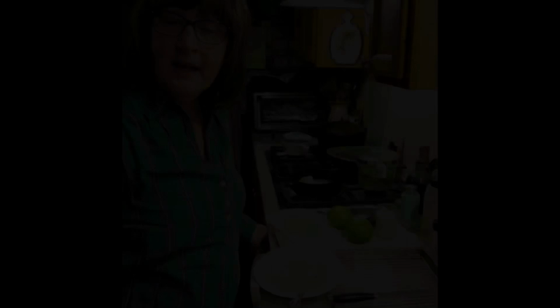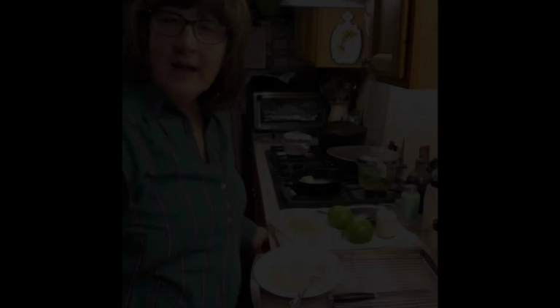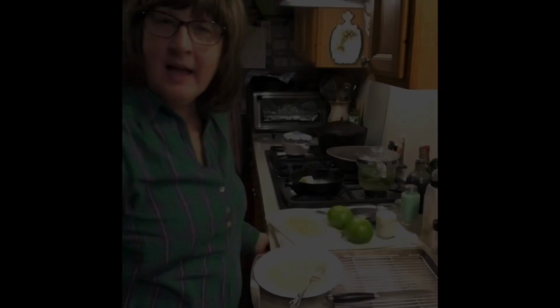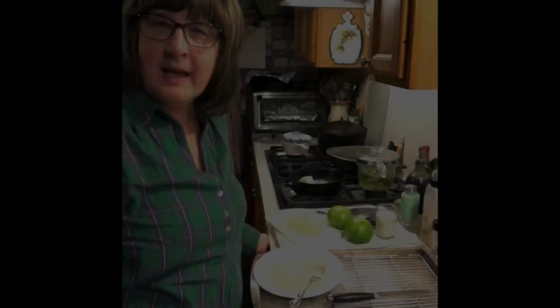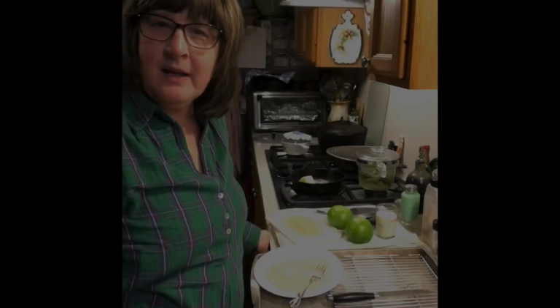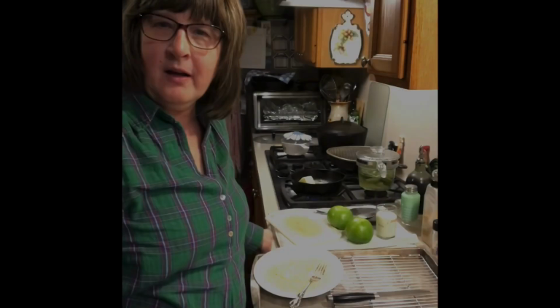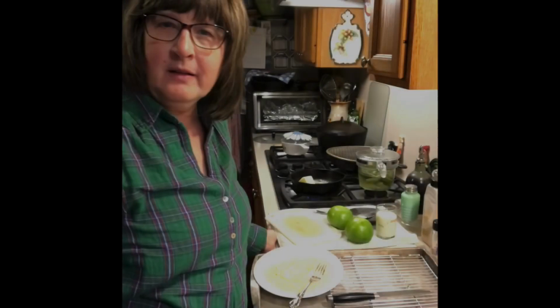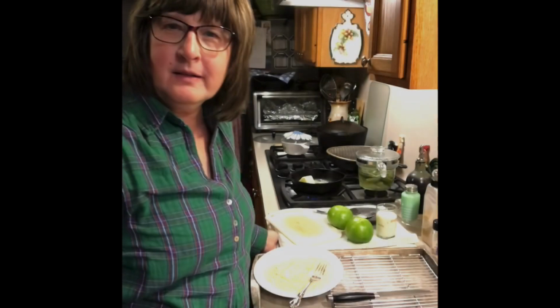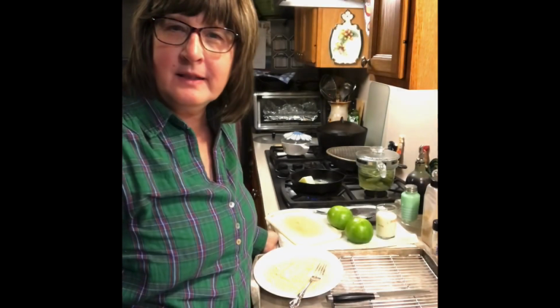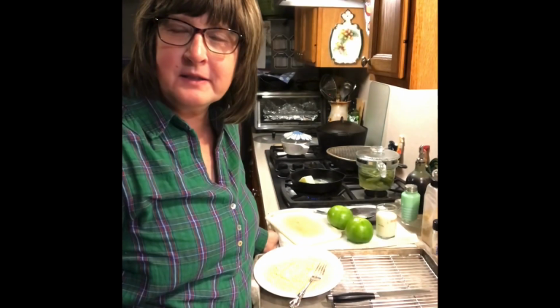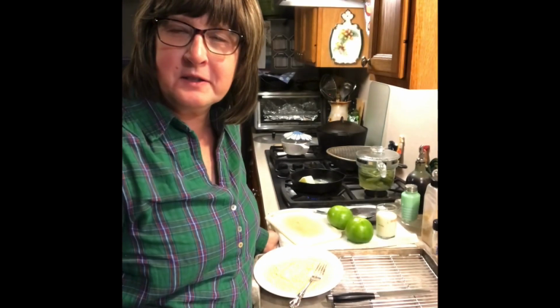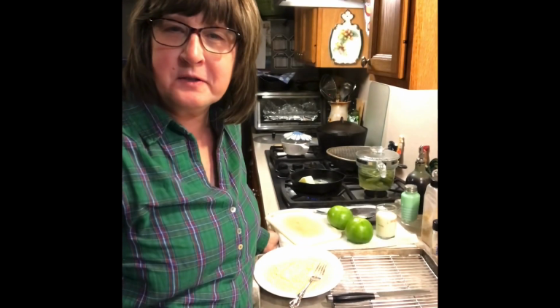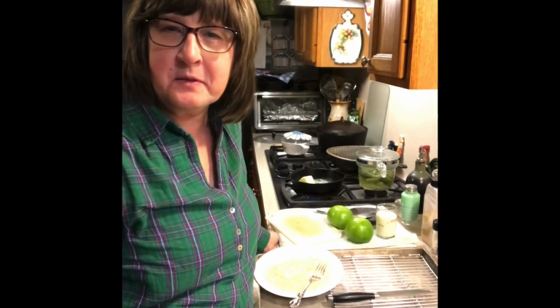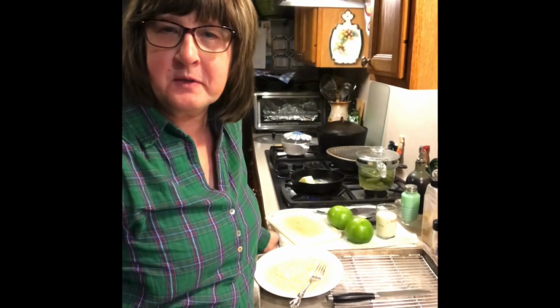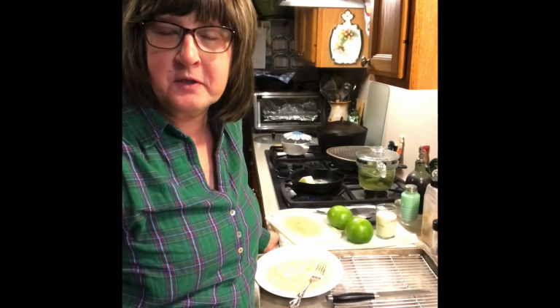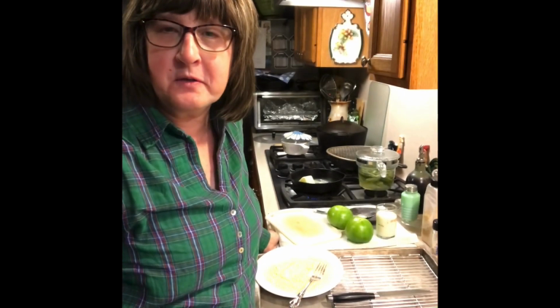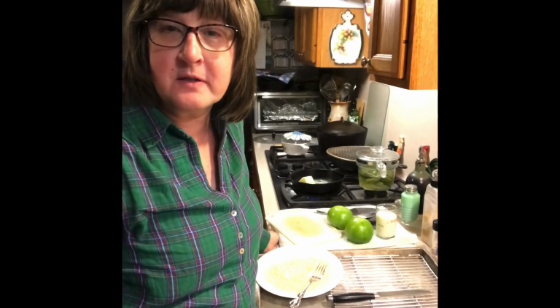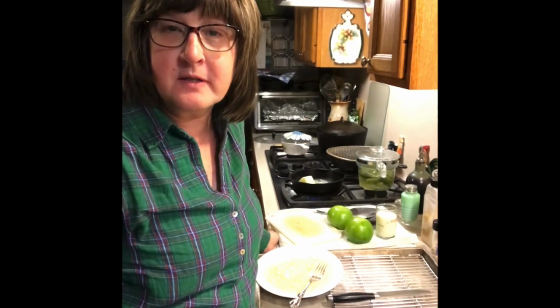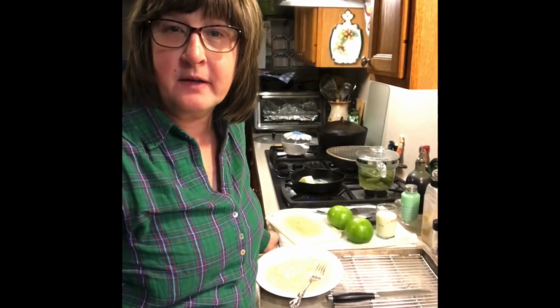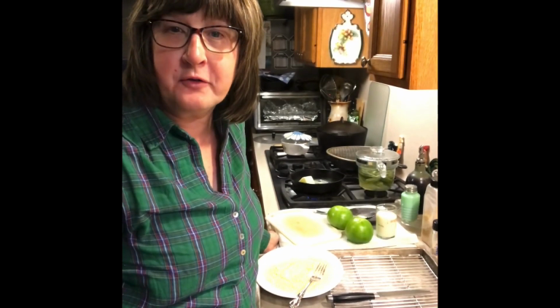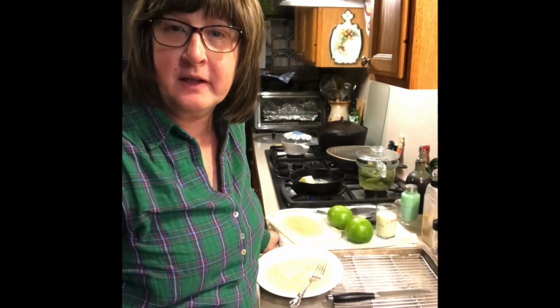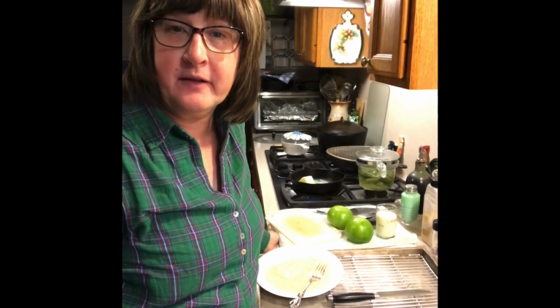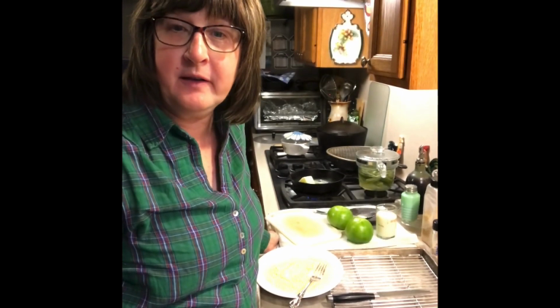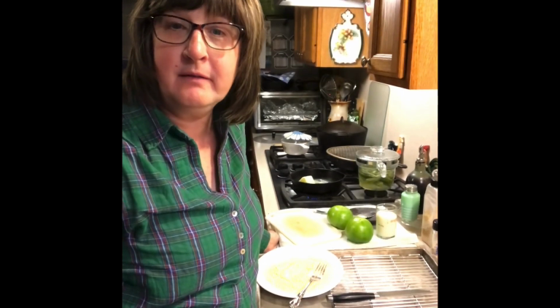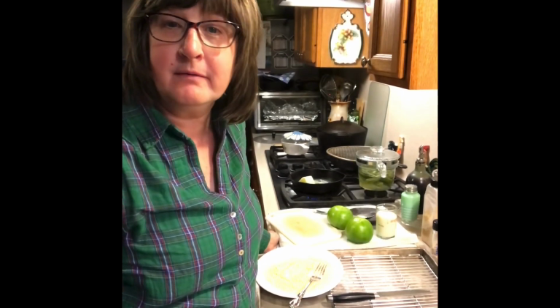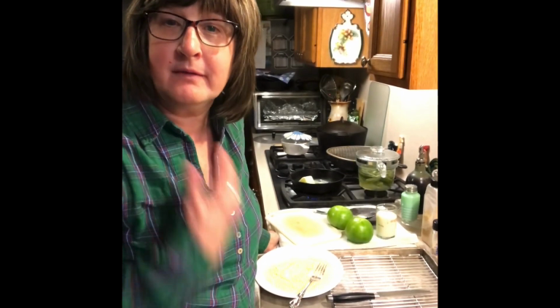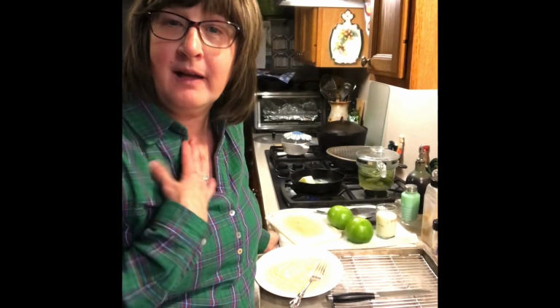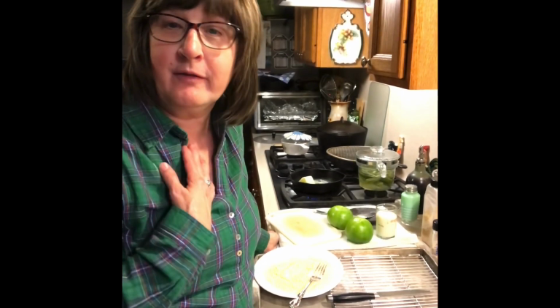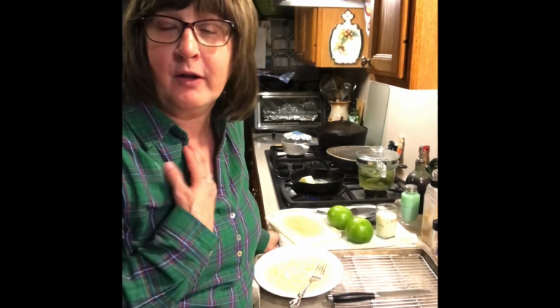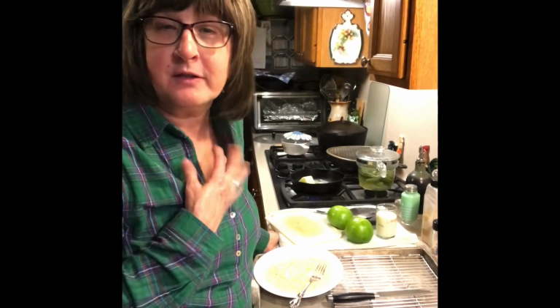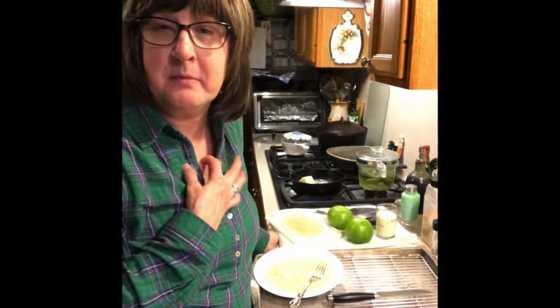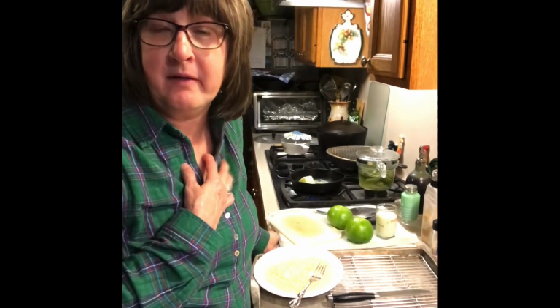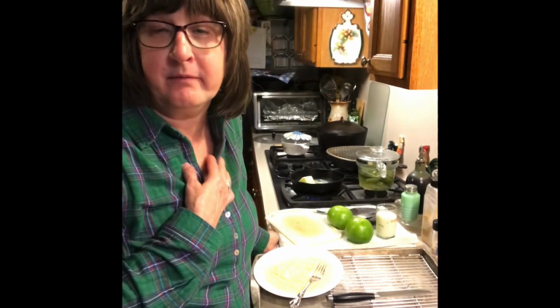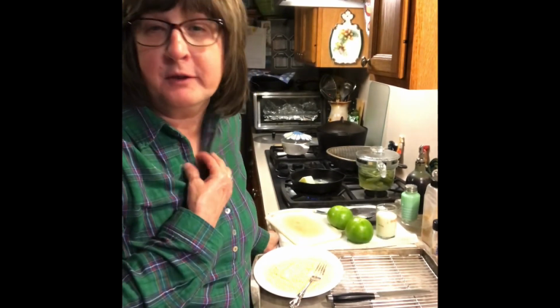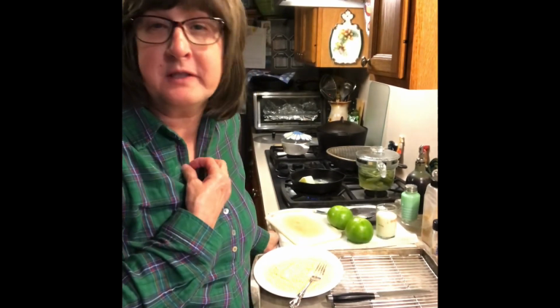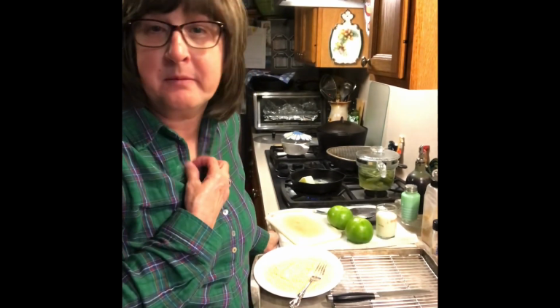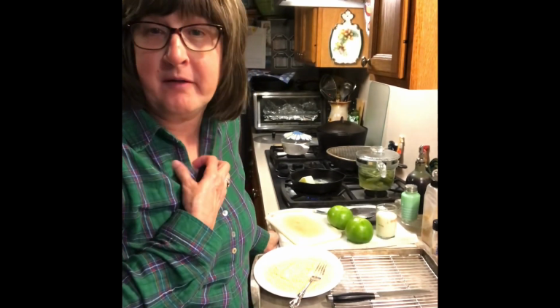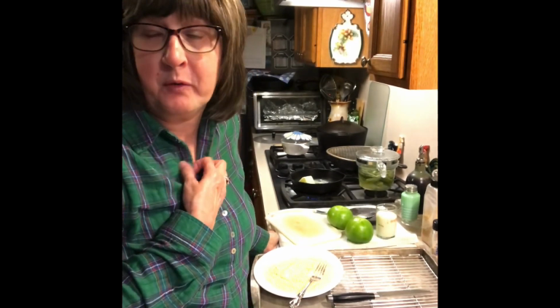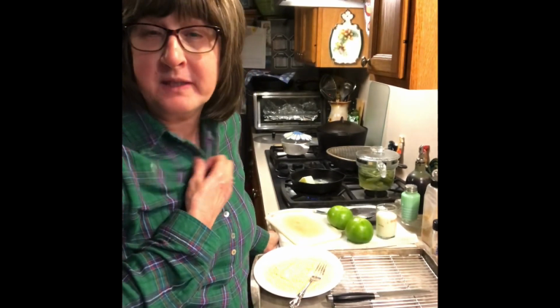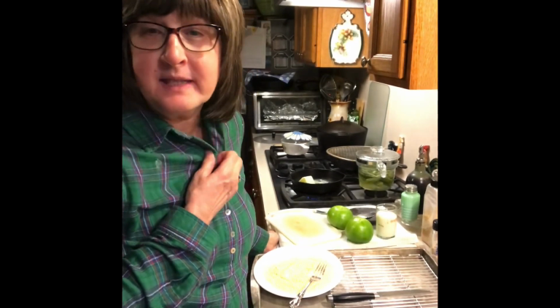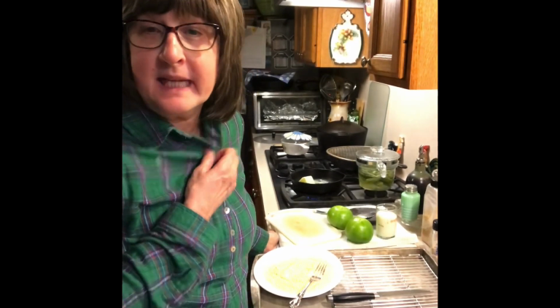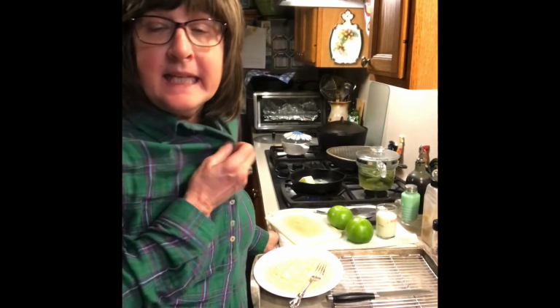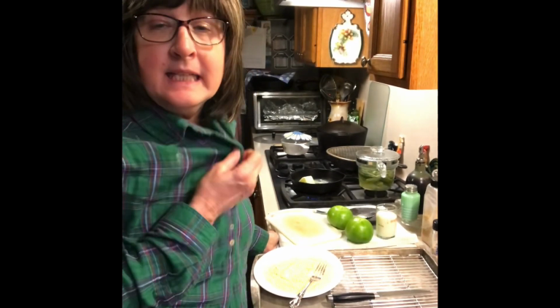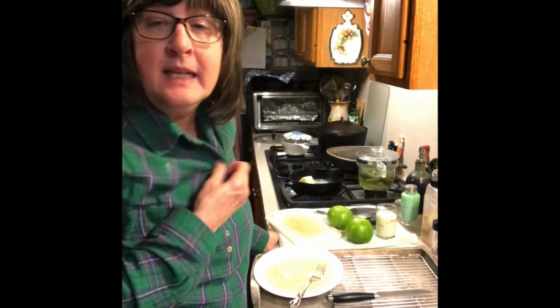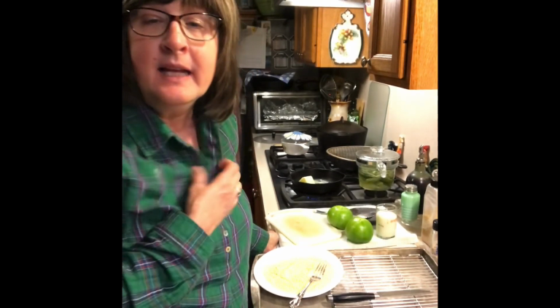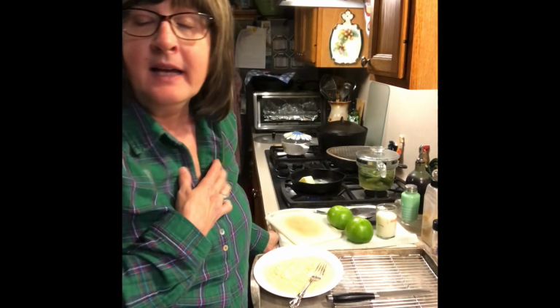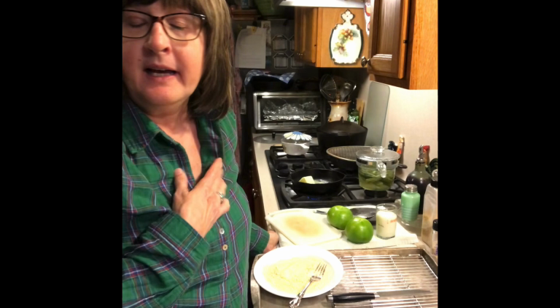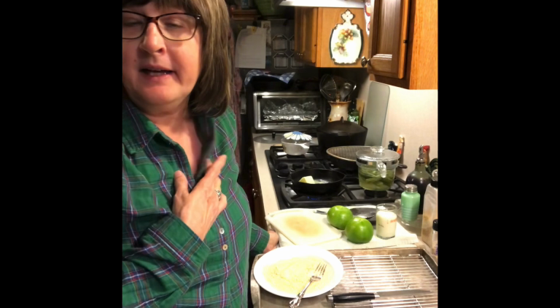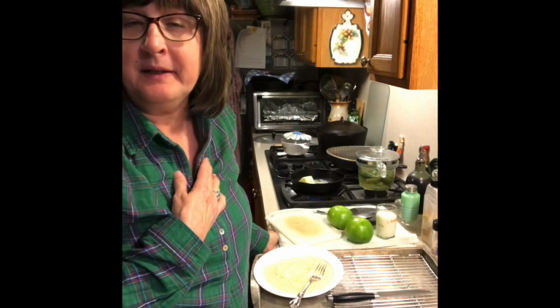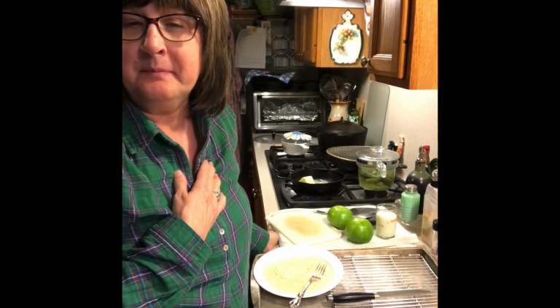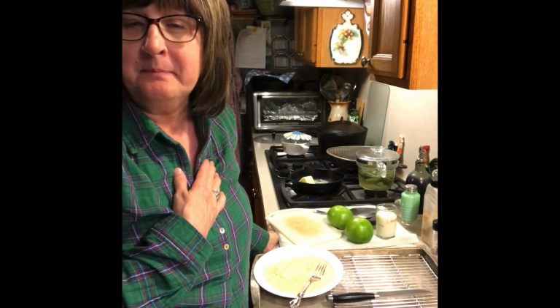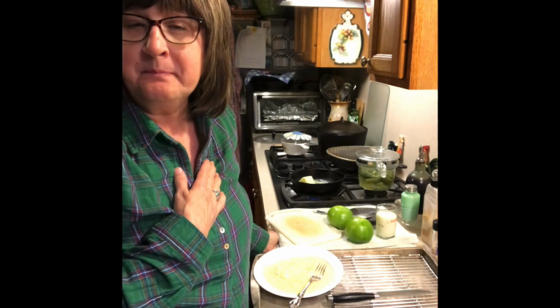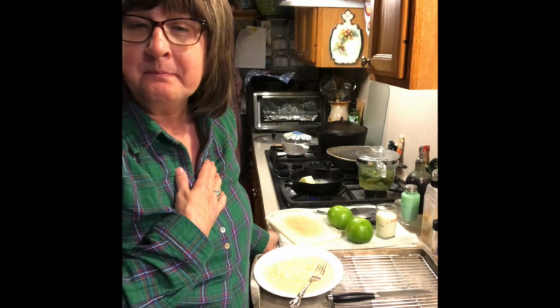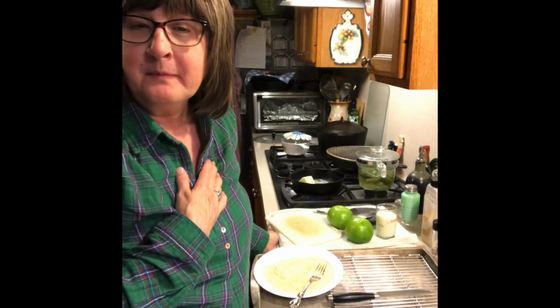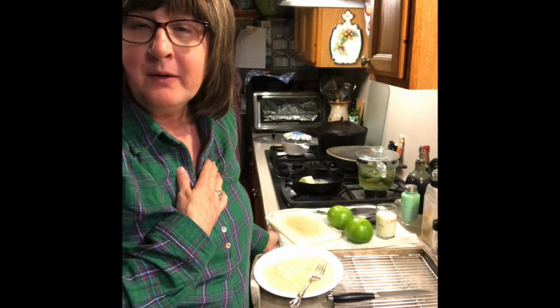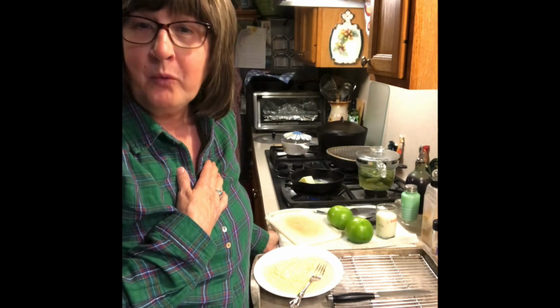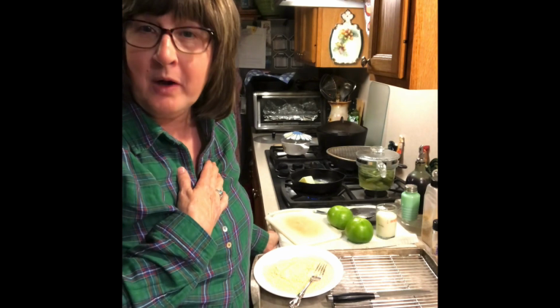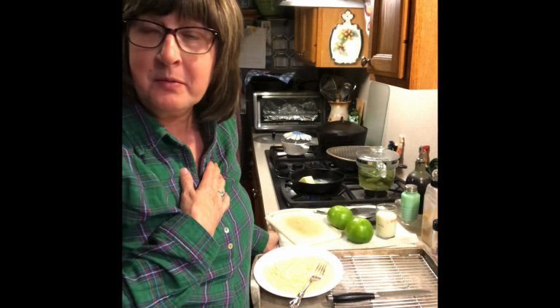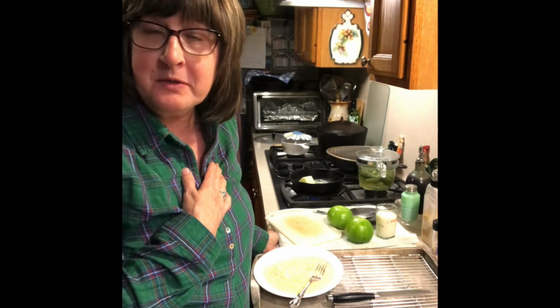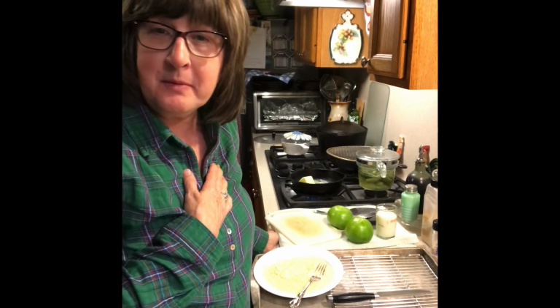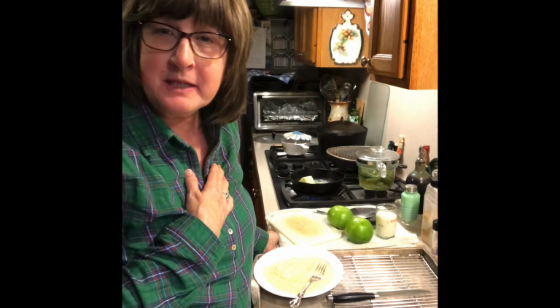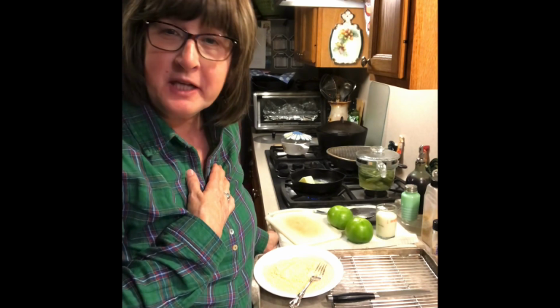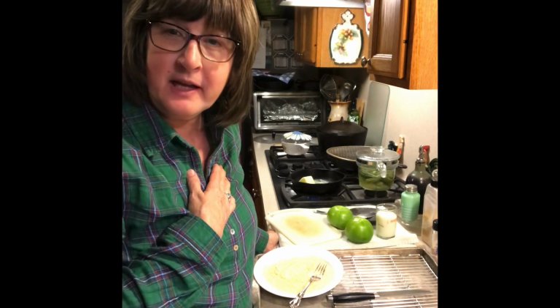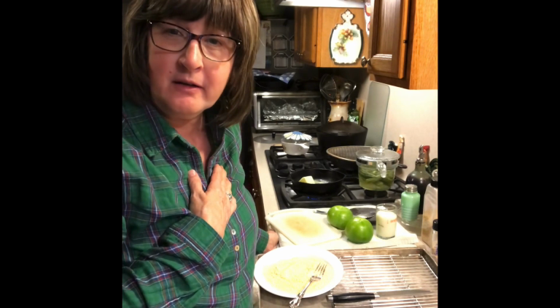Hey y'all, it's Susan with Susan's Country Living. I've lost my voice again. Welcome to my channel.